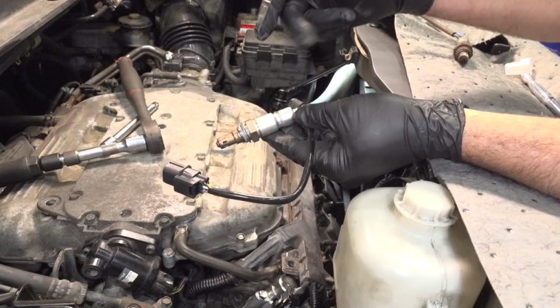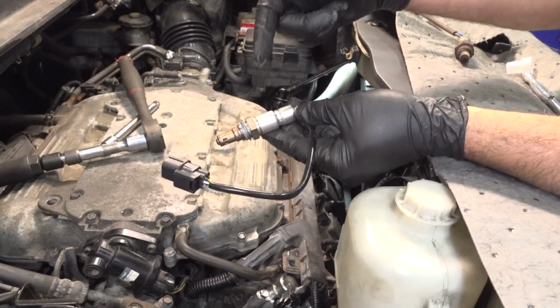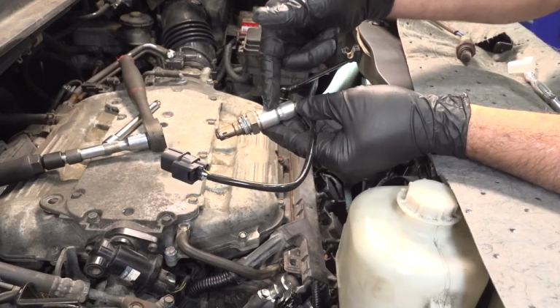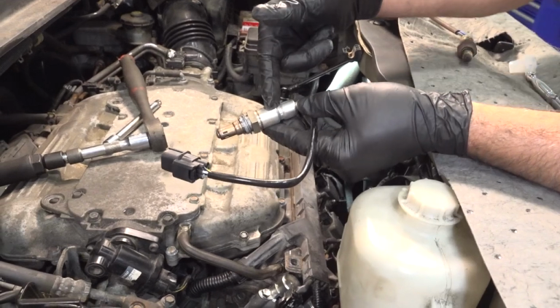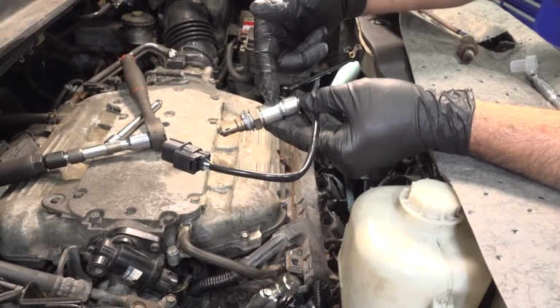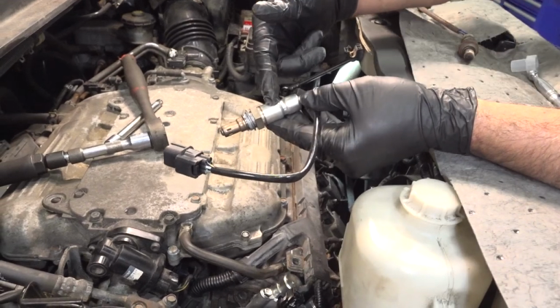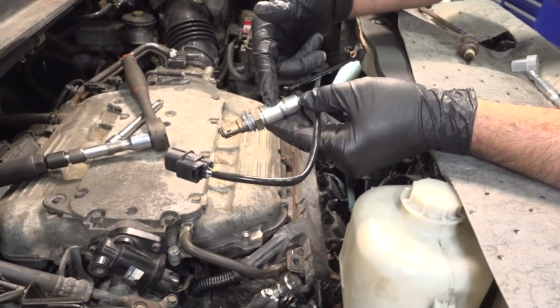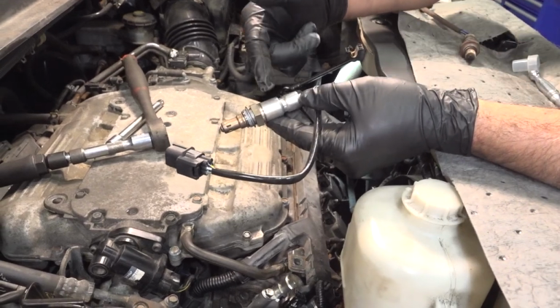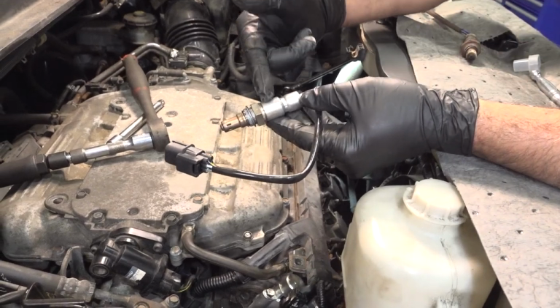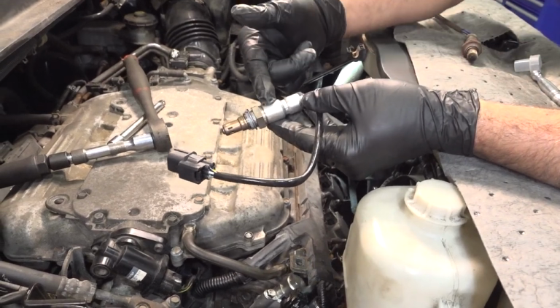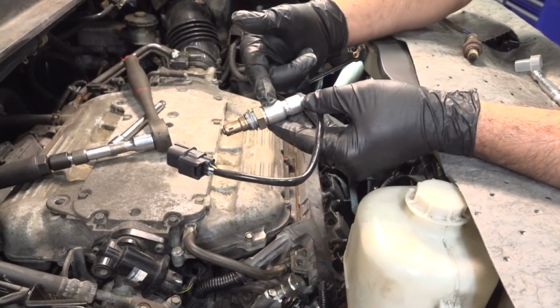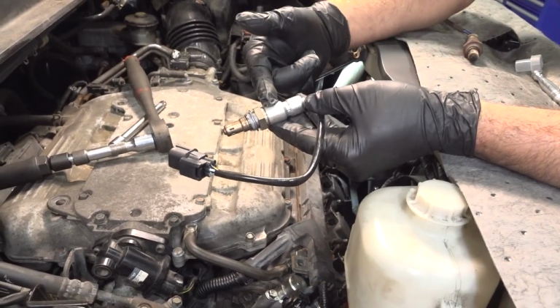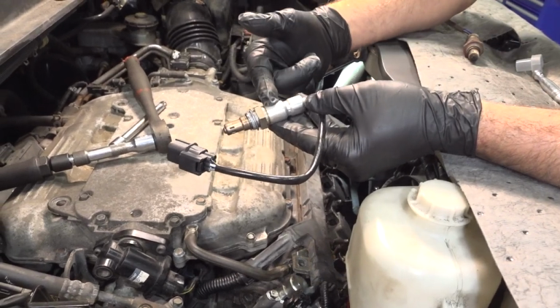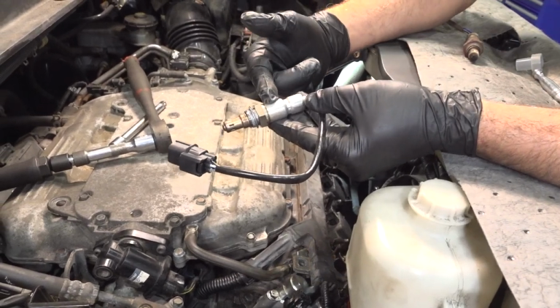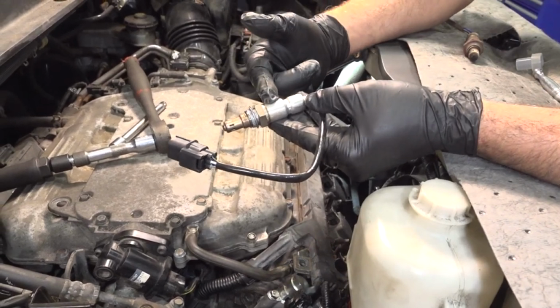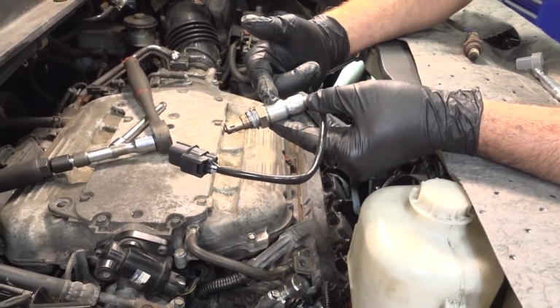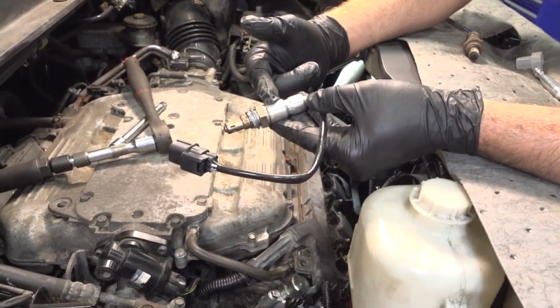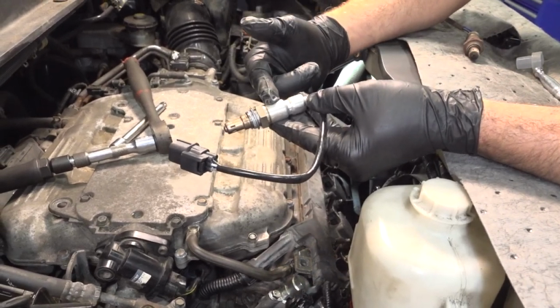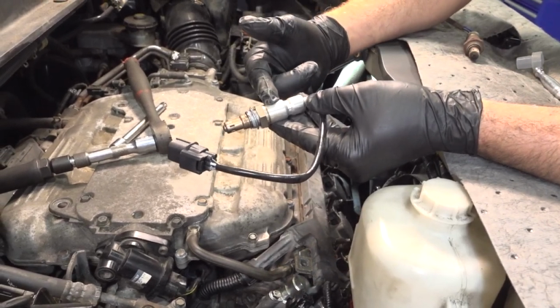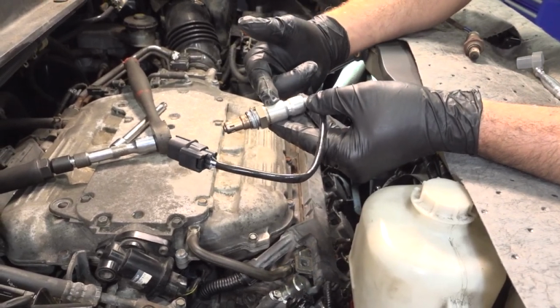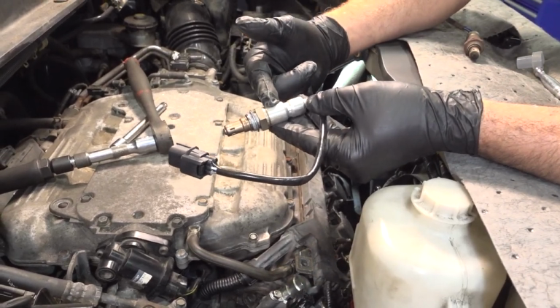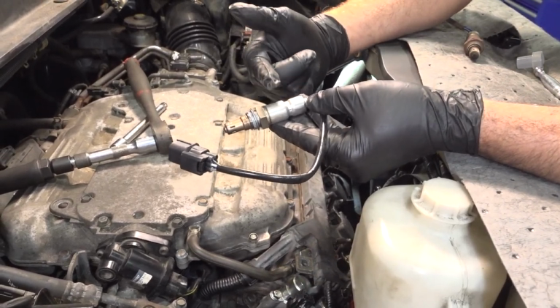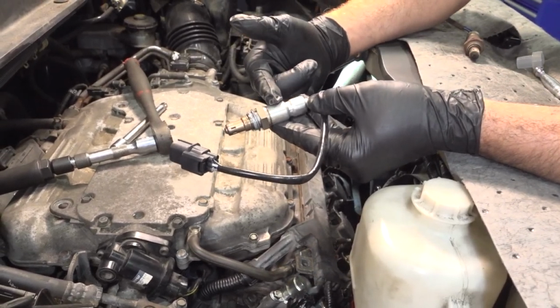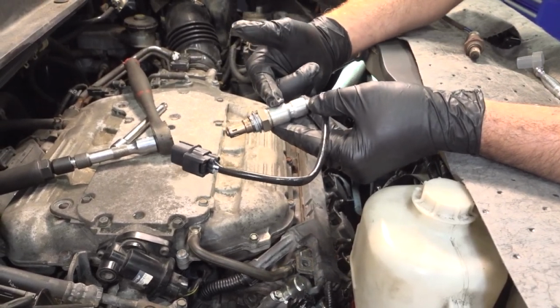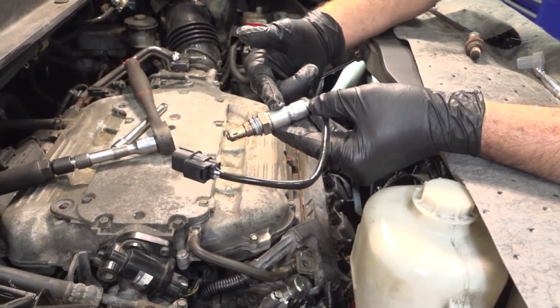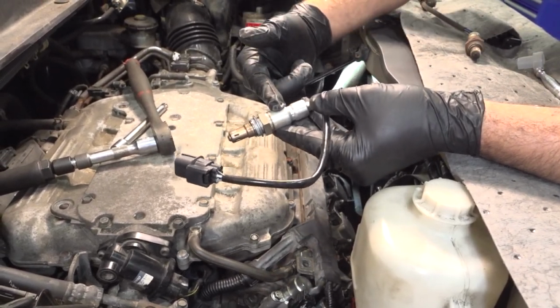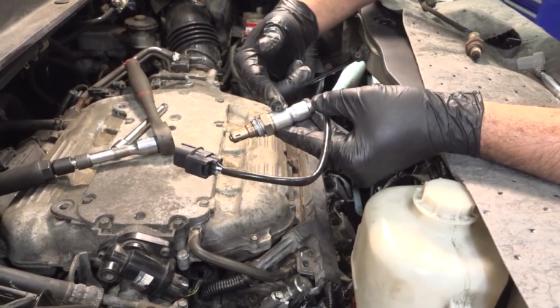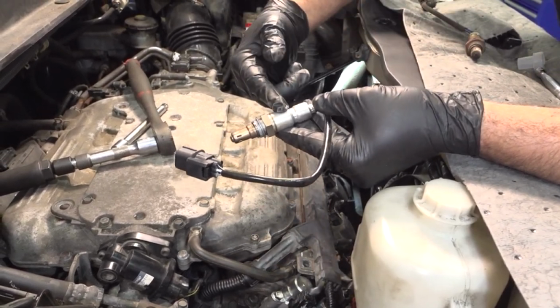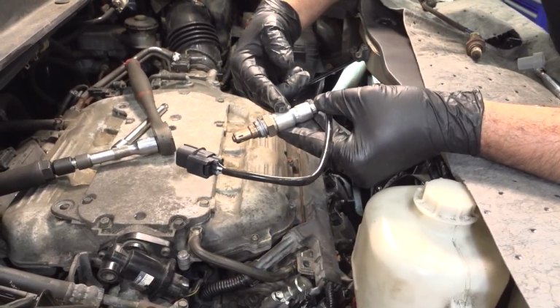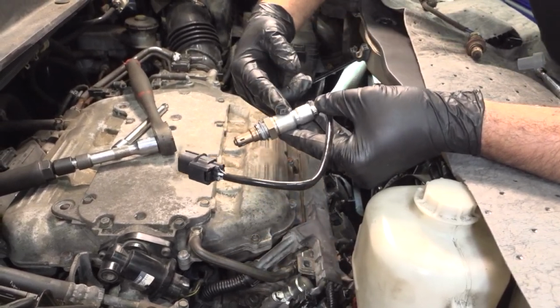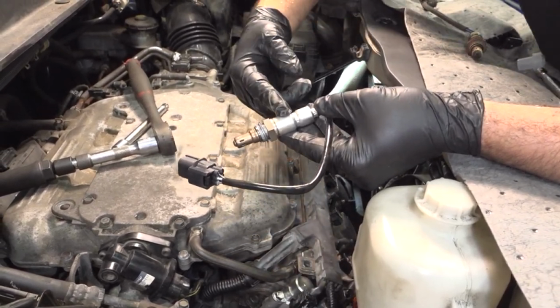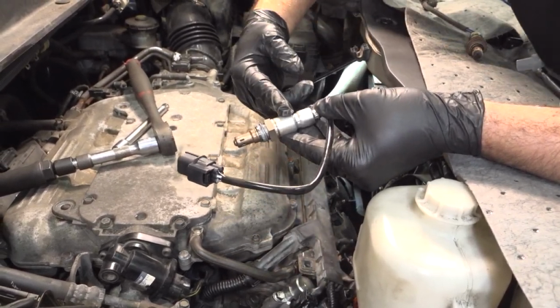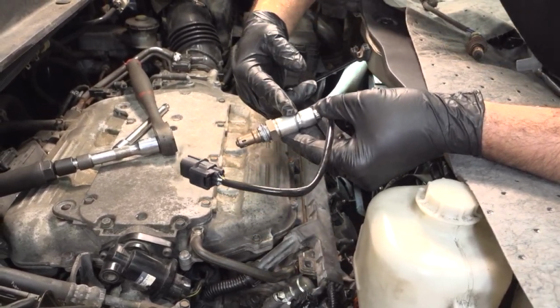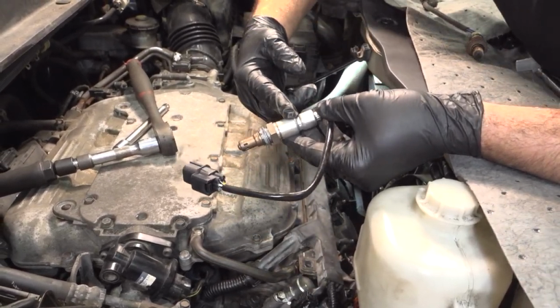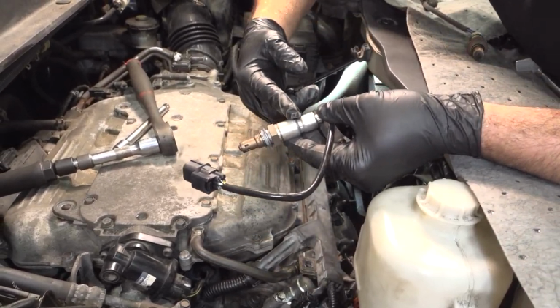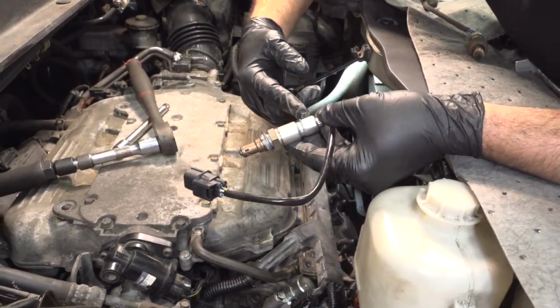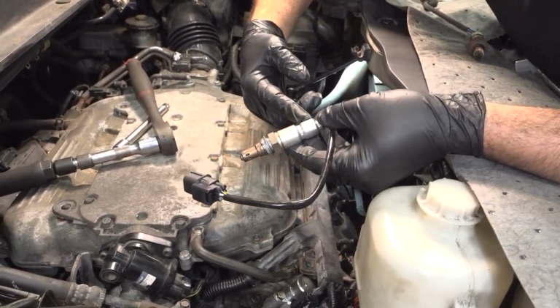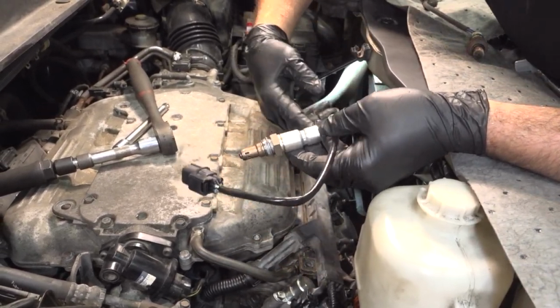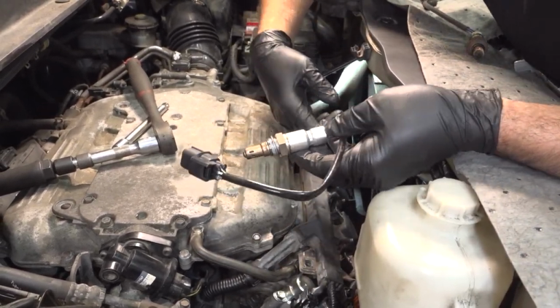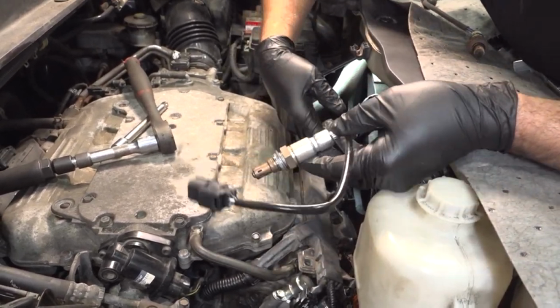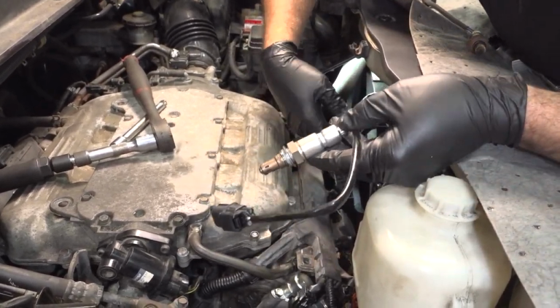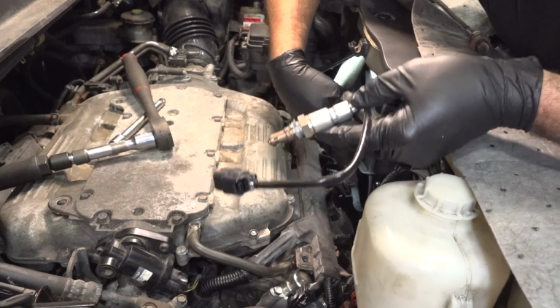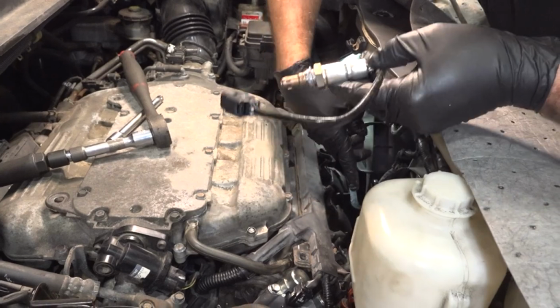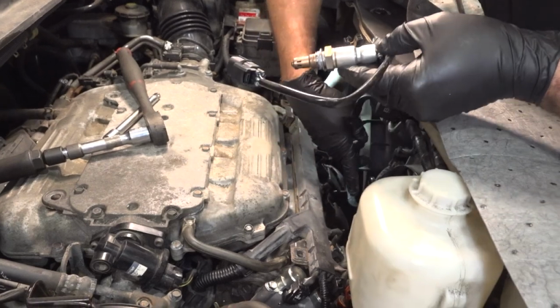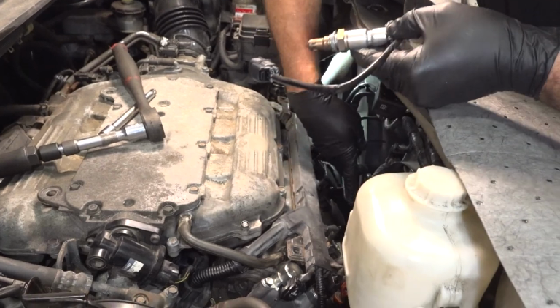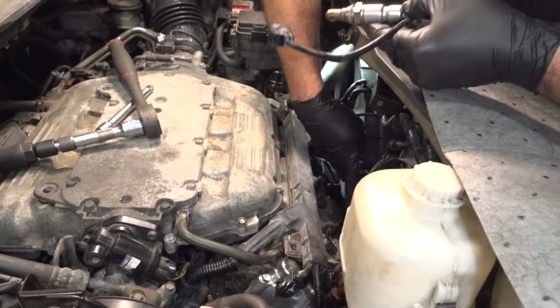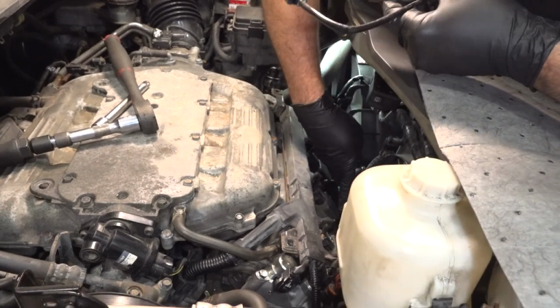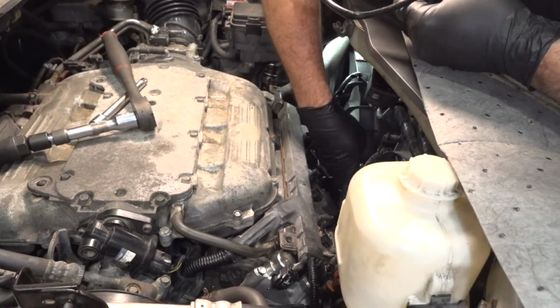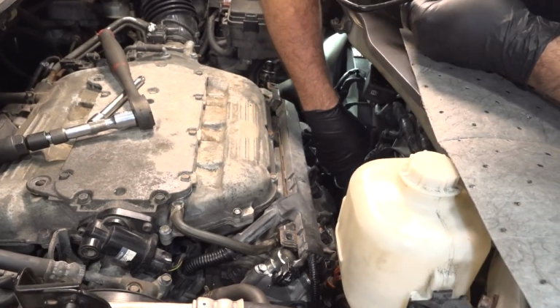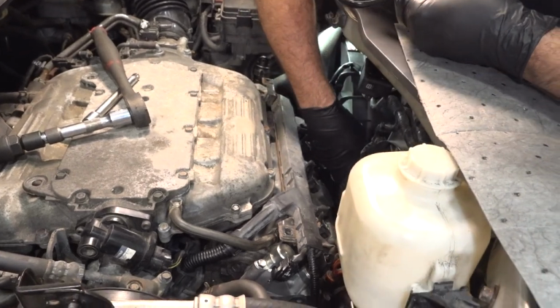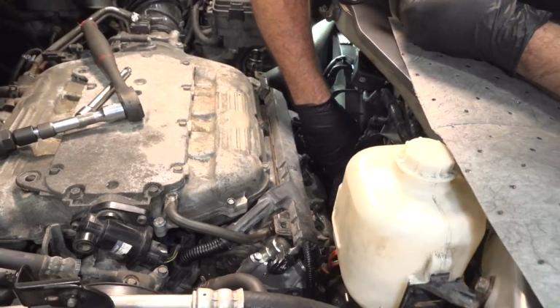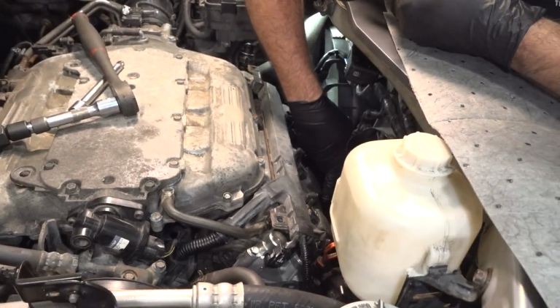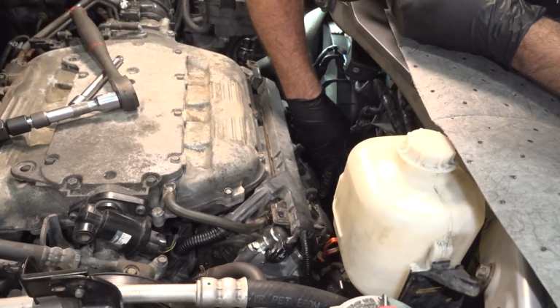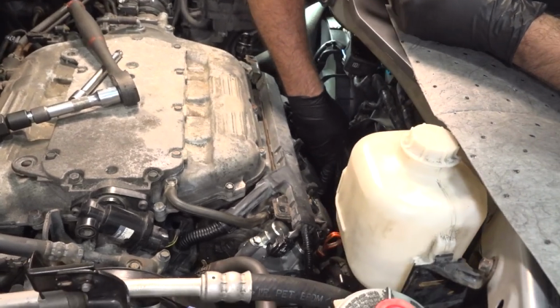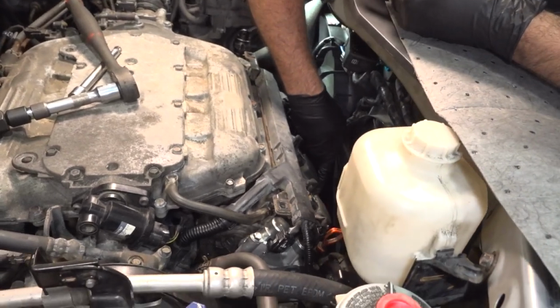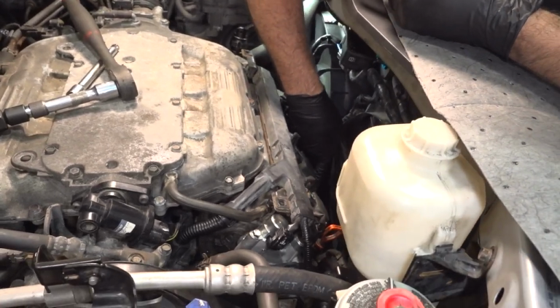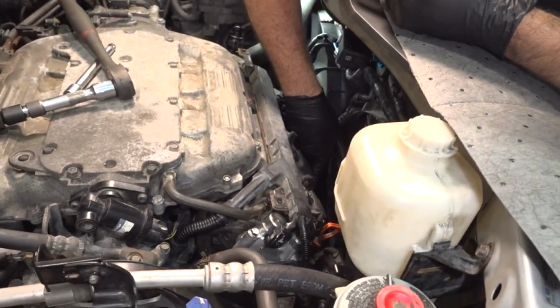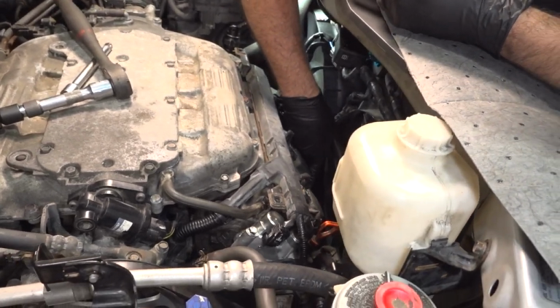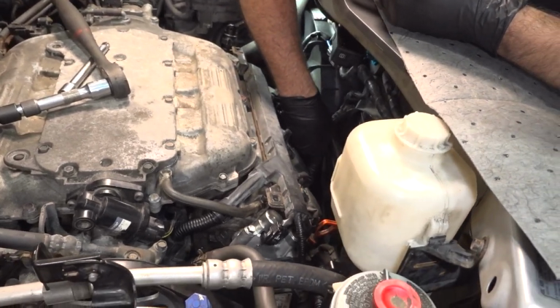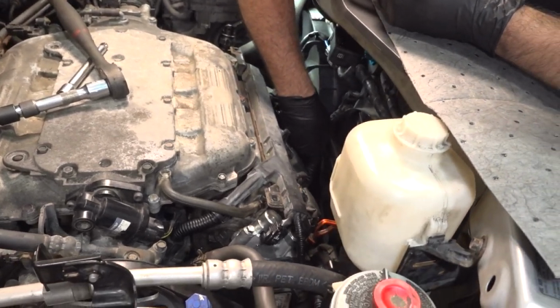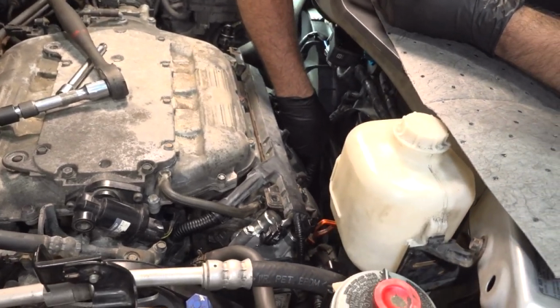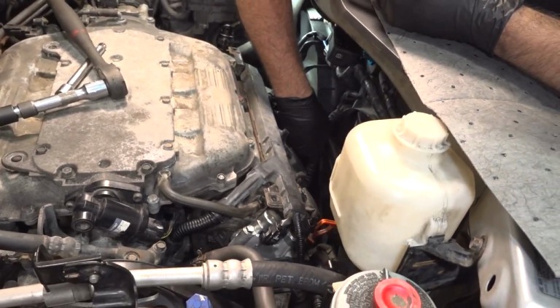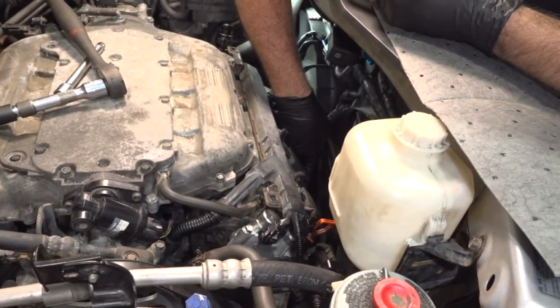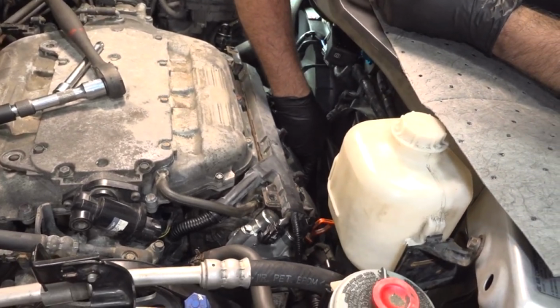I'm going to go ahead and replace our forward-mounted O2 sensor. This is an upstream sensor located right down on the top of our exhaust manifold.